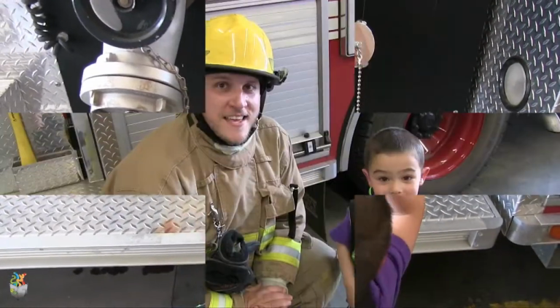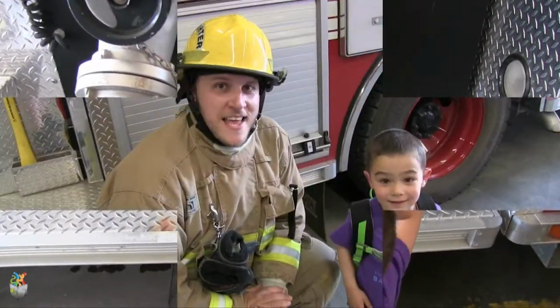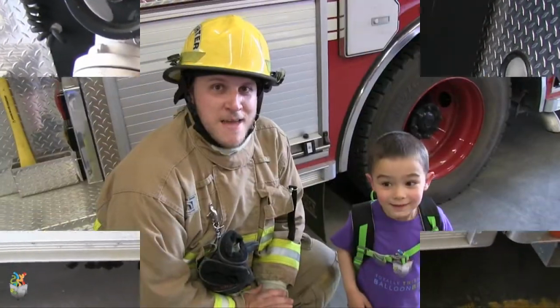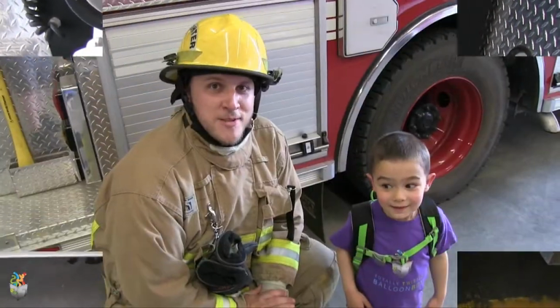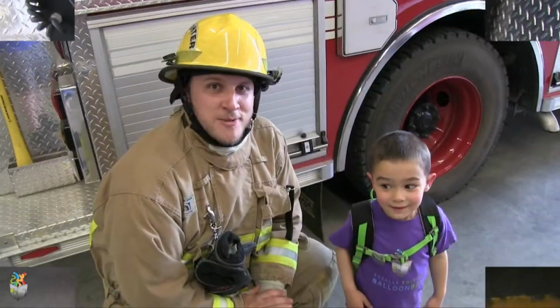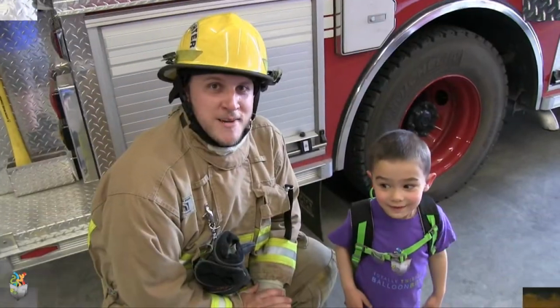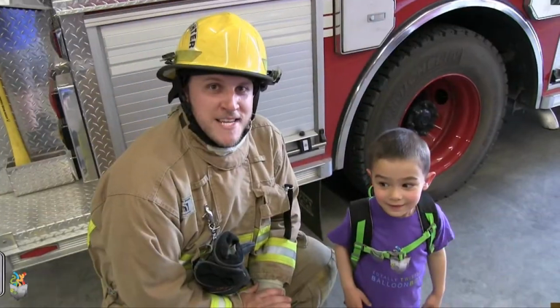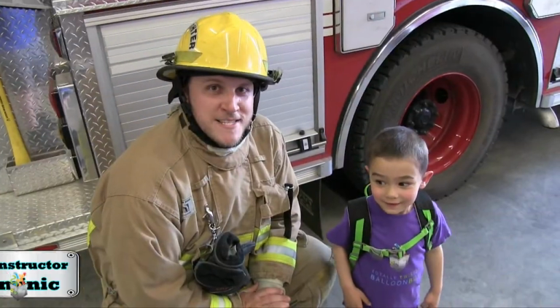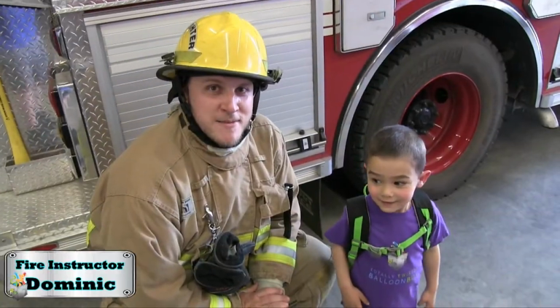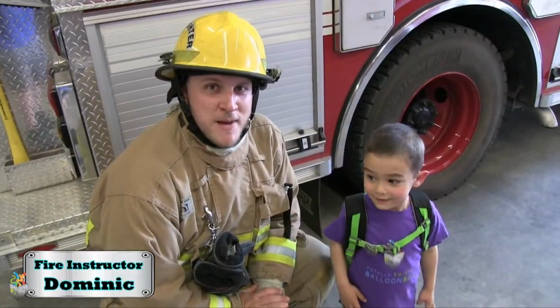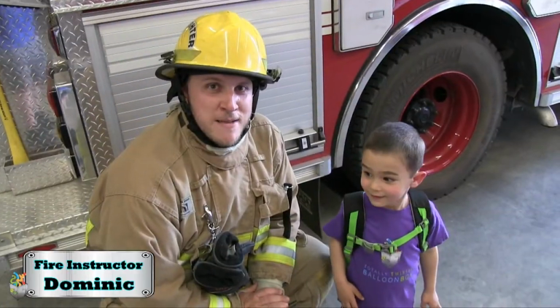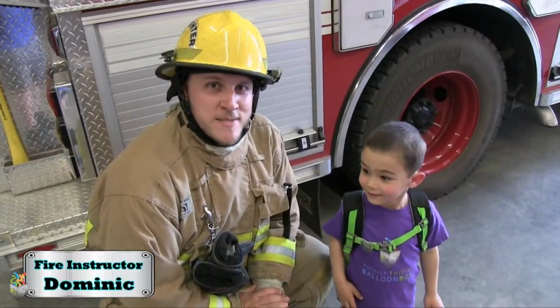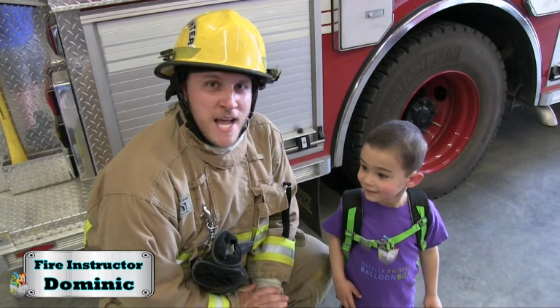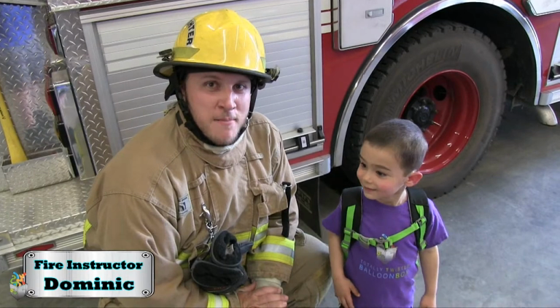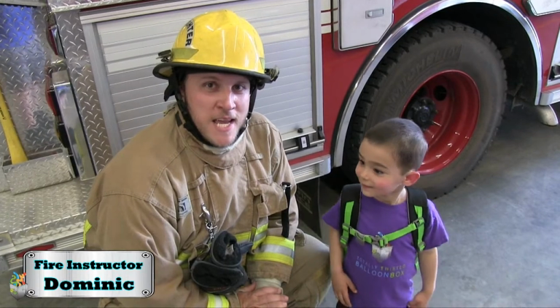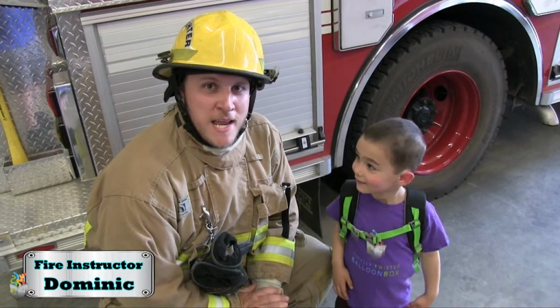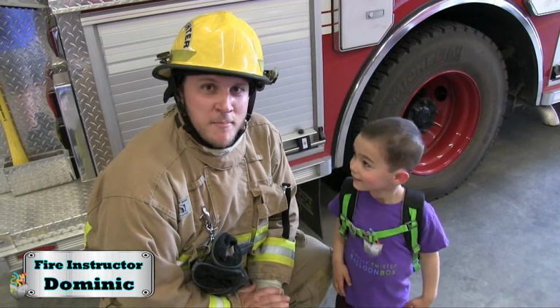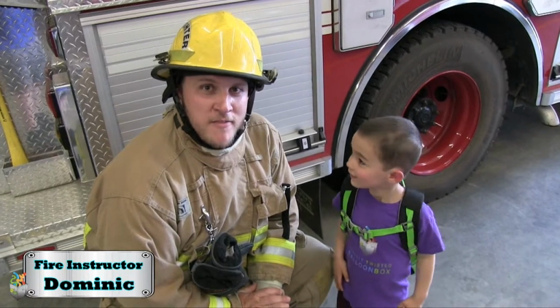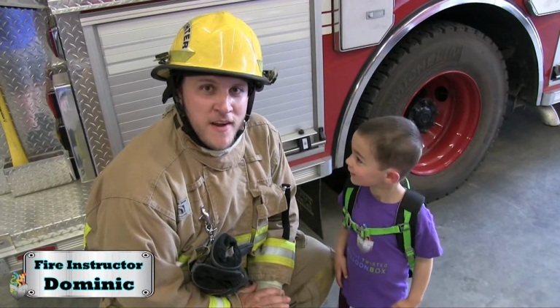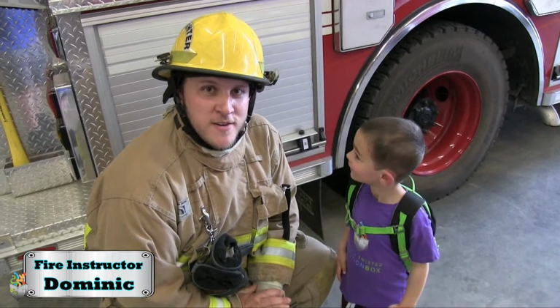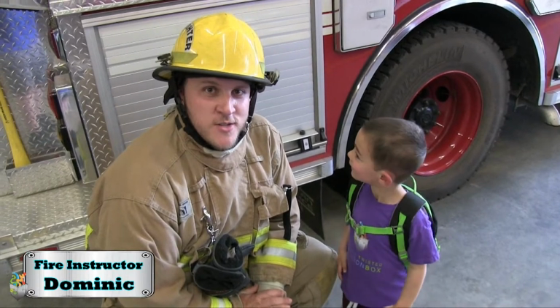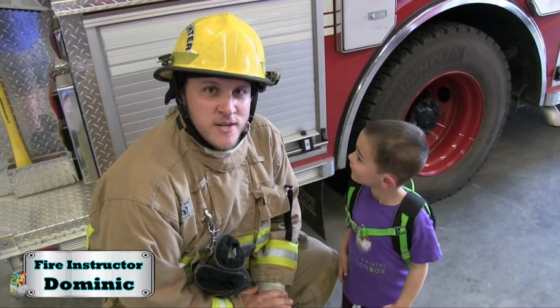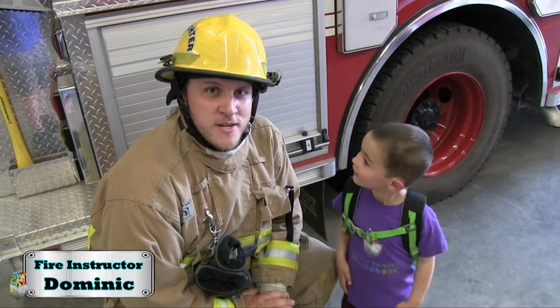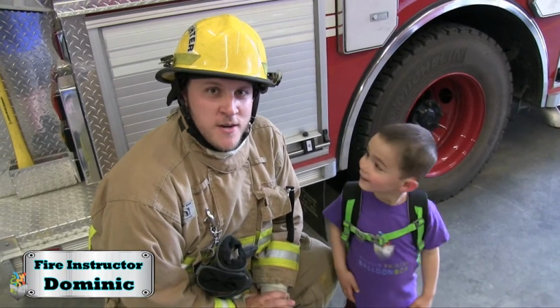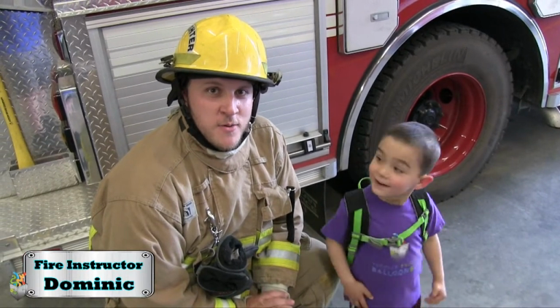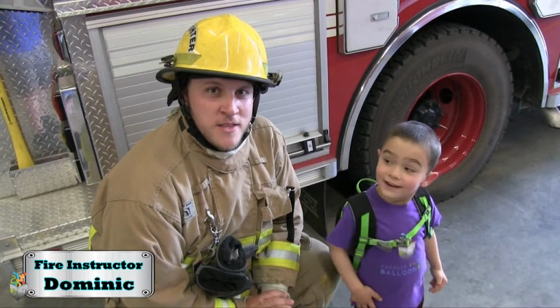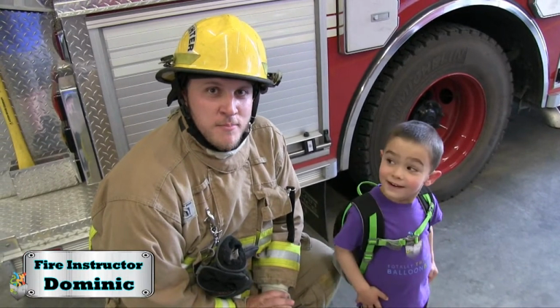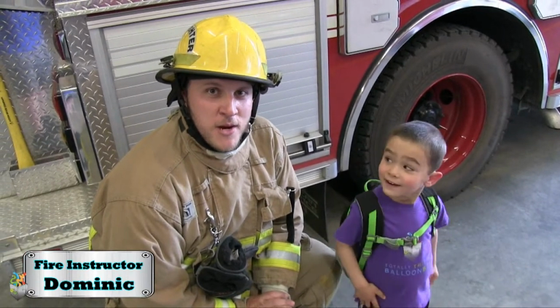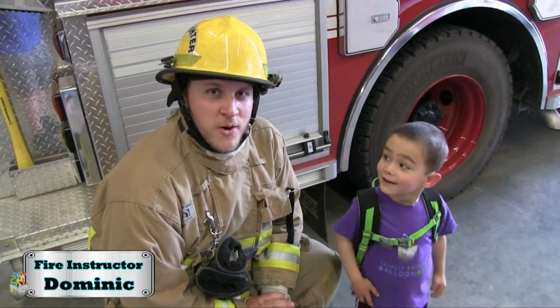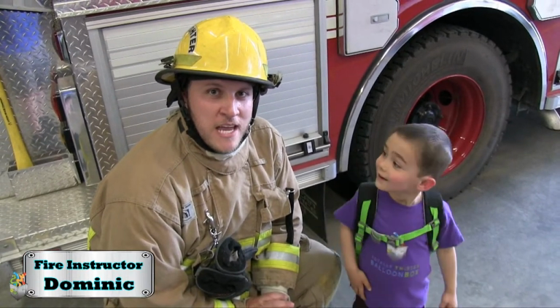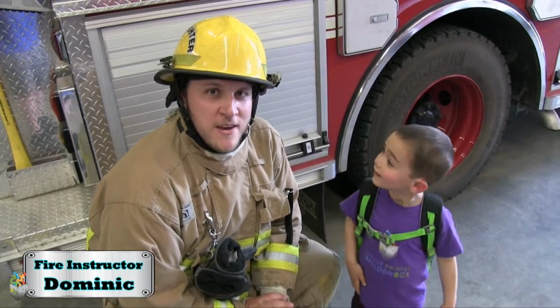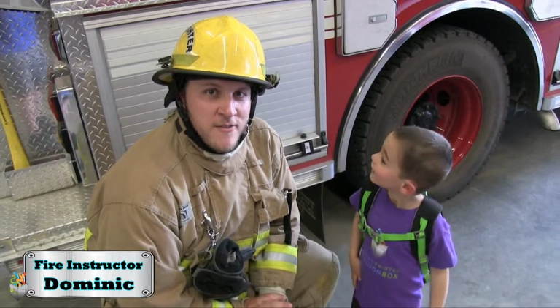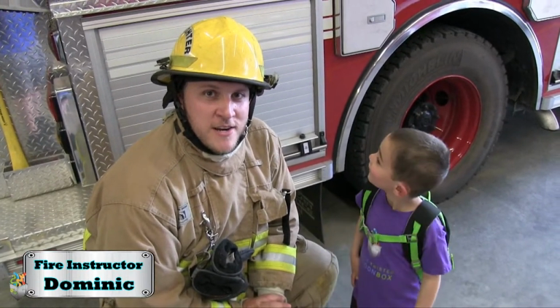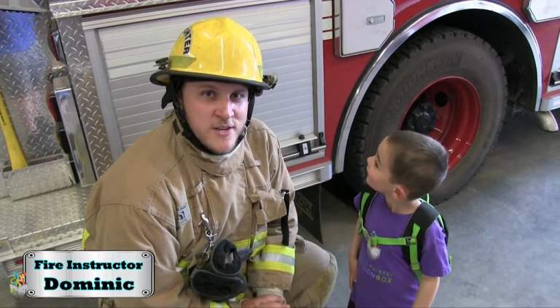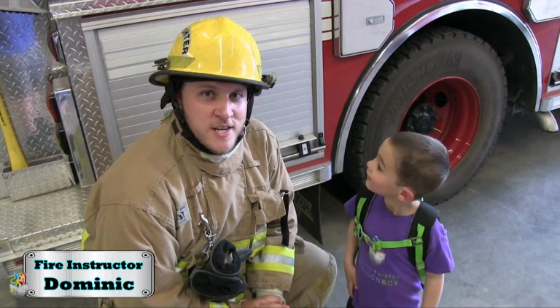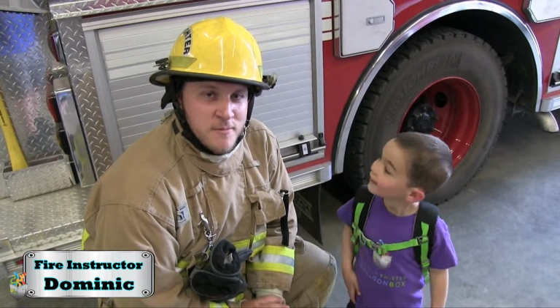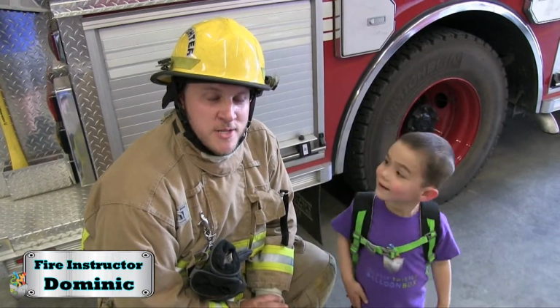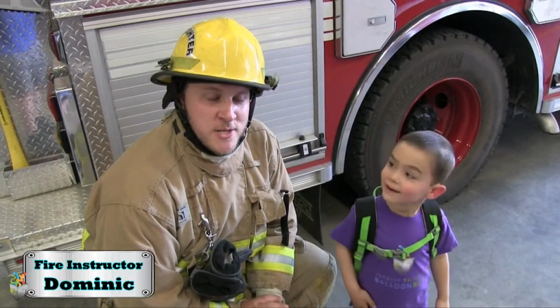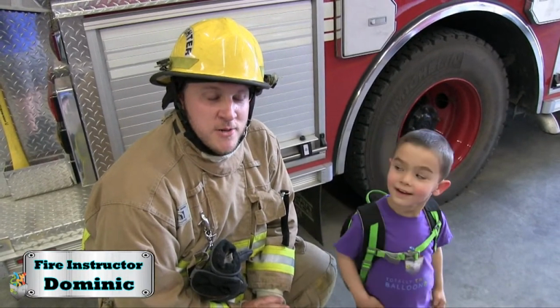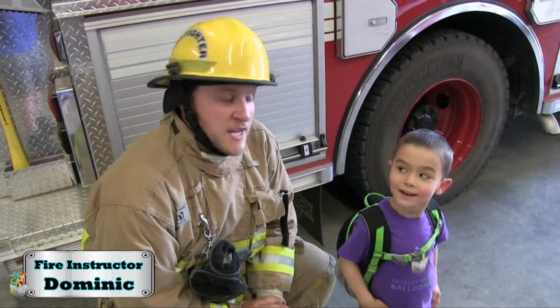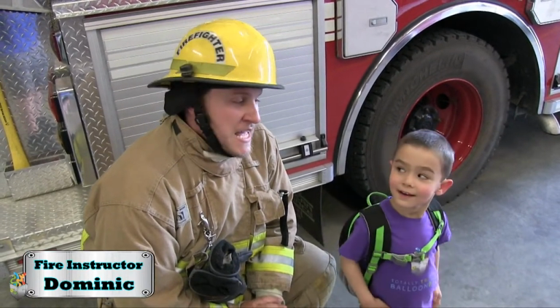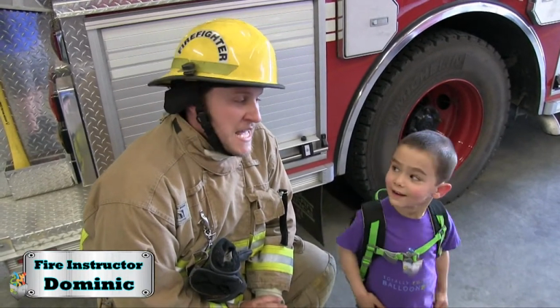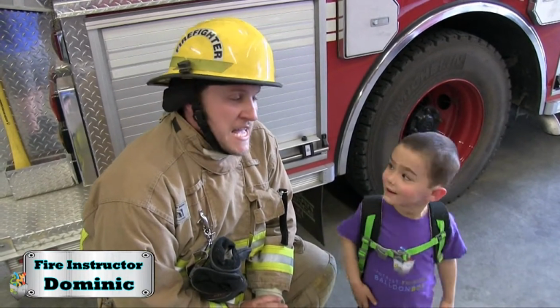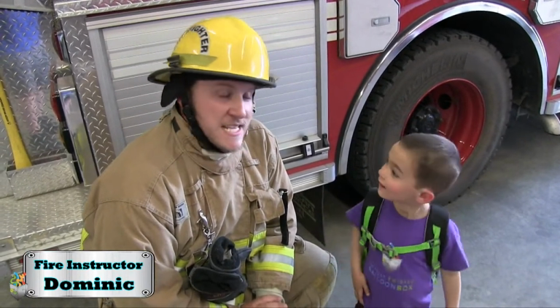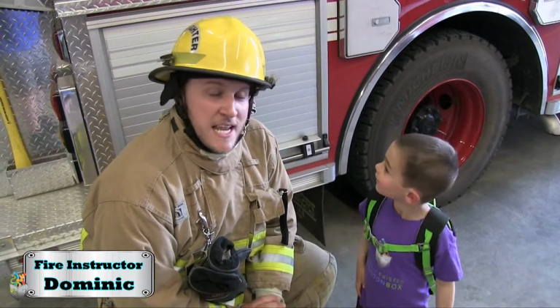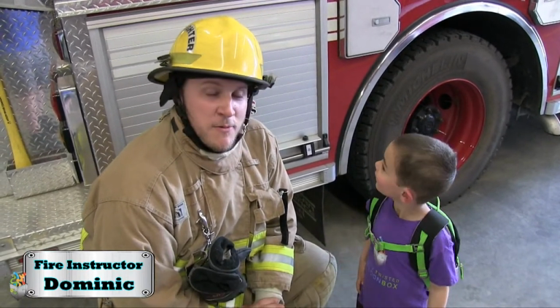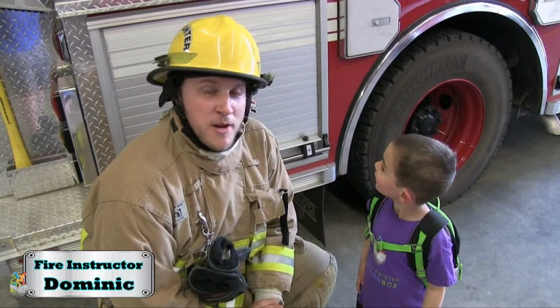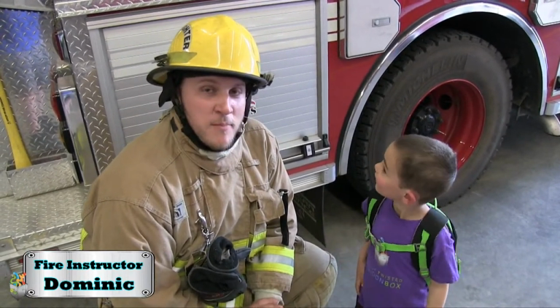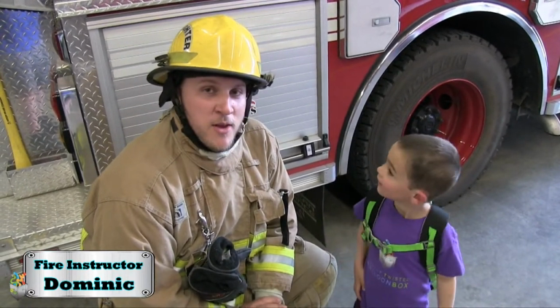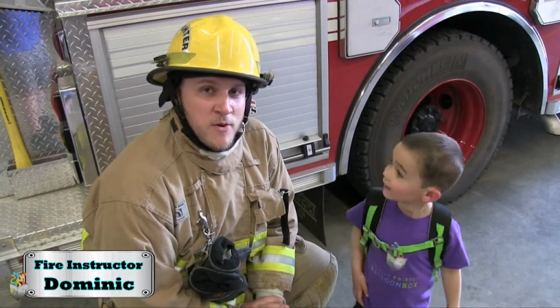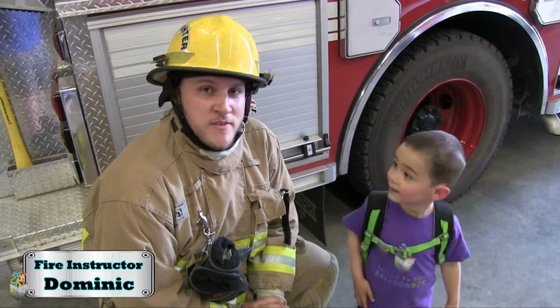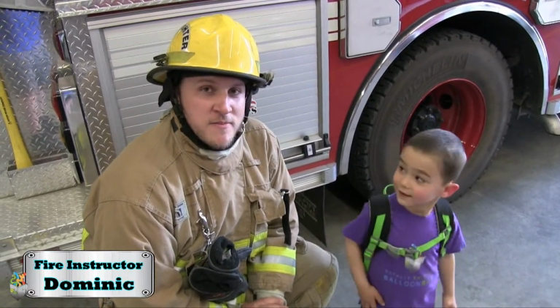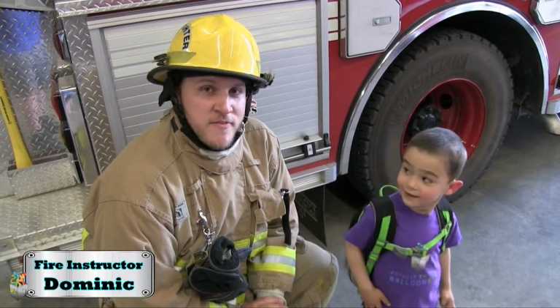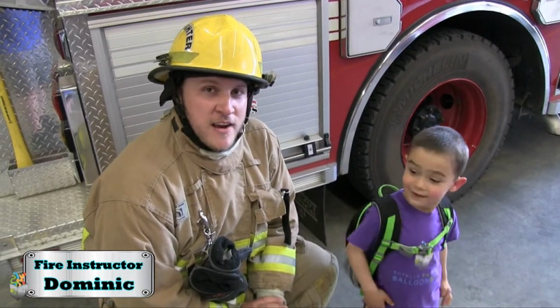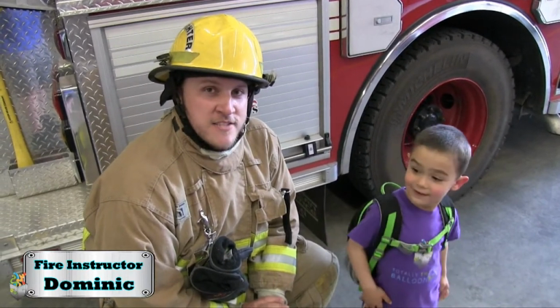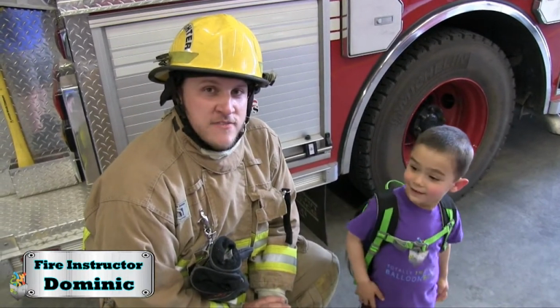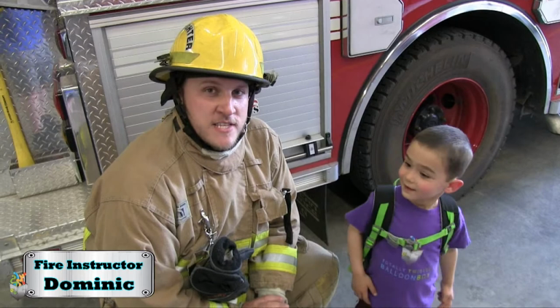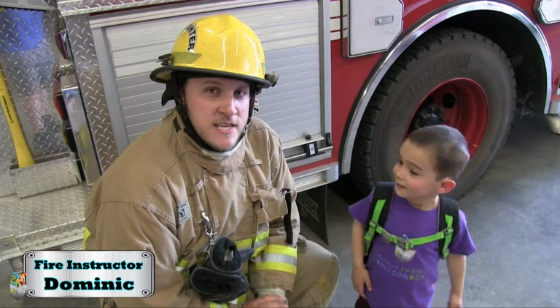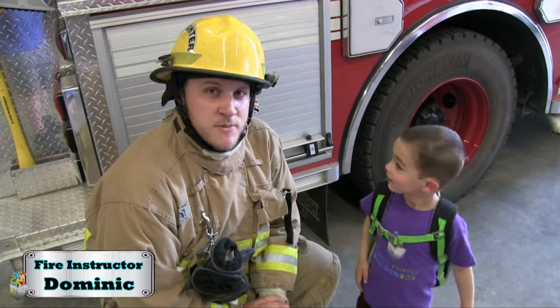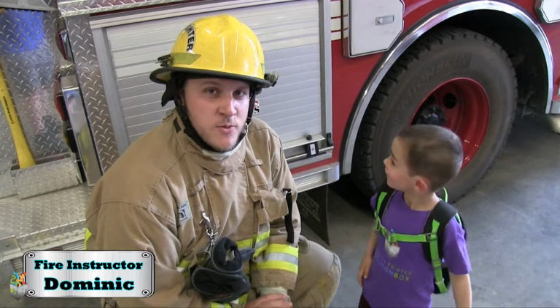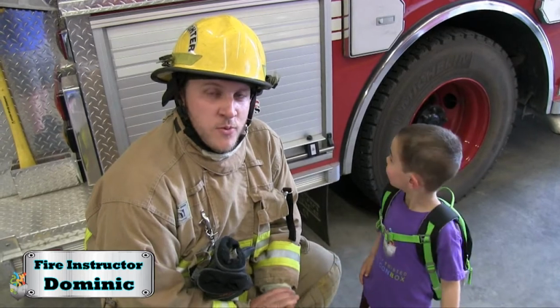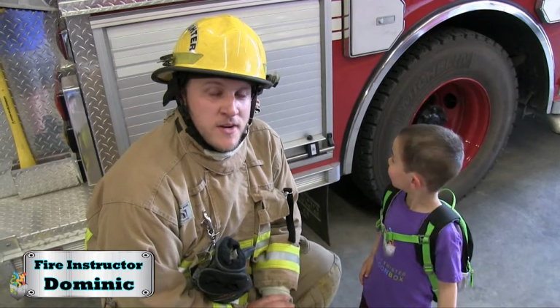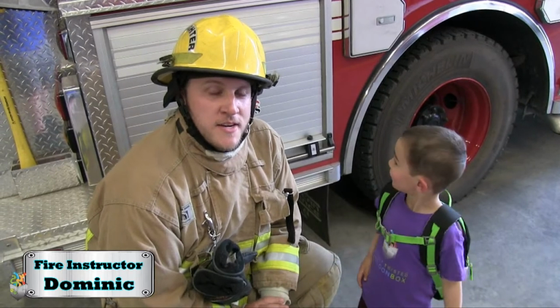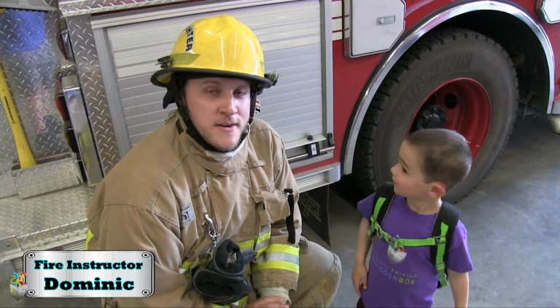Hey, Balloon Buddies! My name is Dominic and I'm a fire instructor with the Bighorn County Fire District Number 2. Today we are going to be going over some fire safety tips.